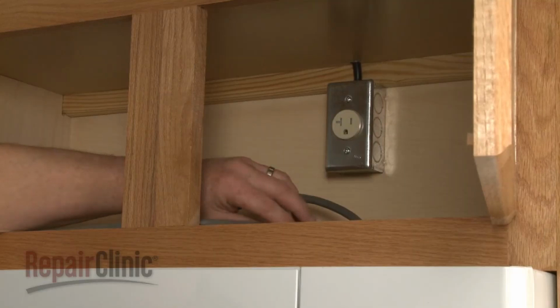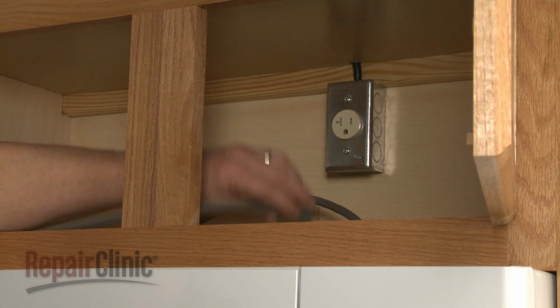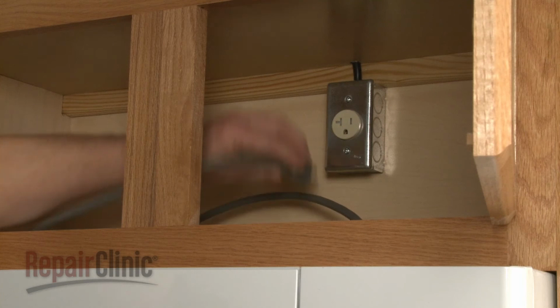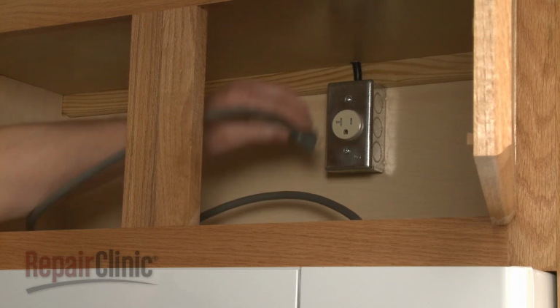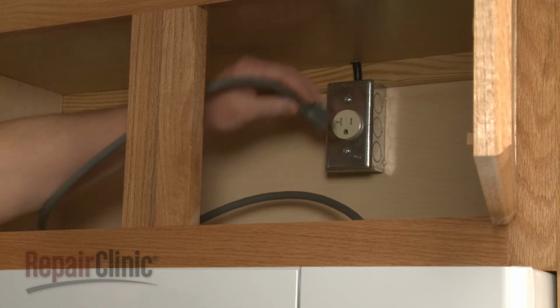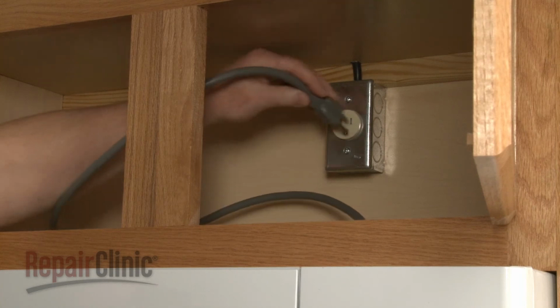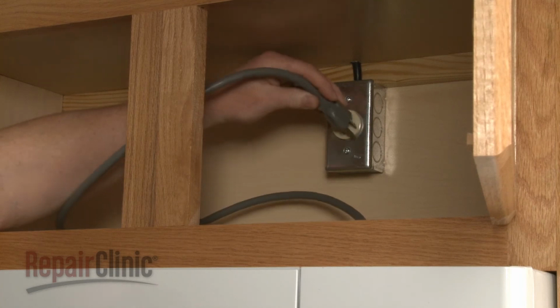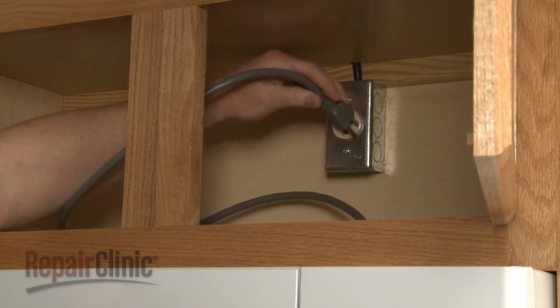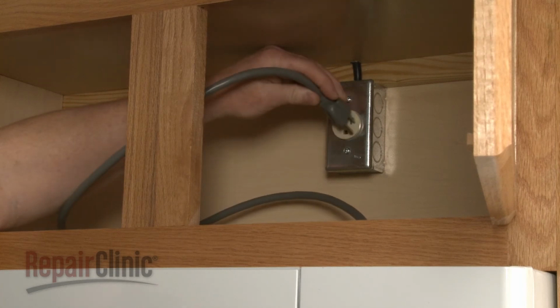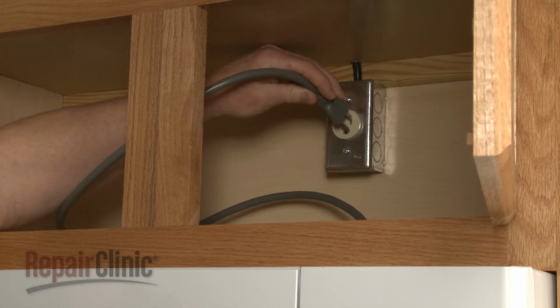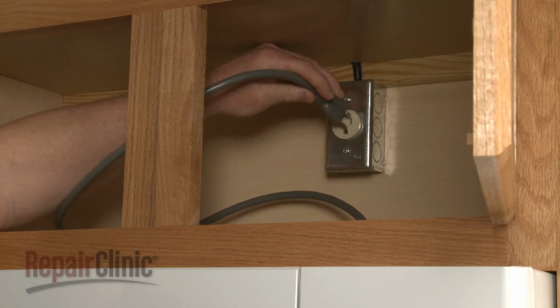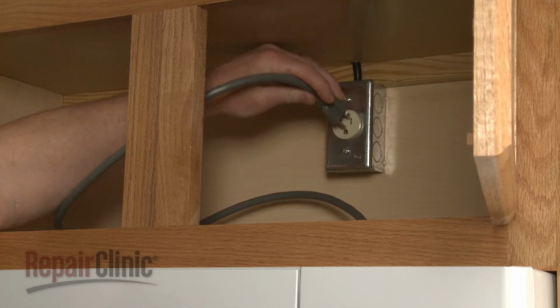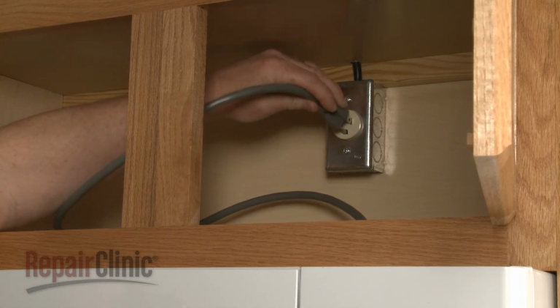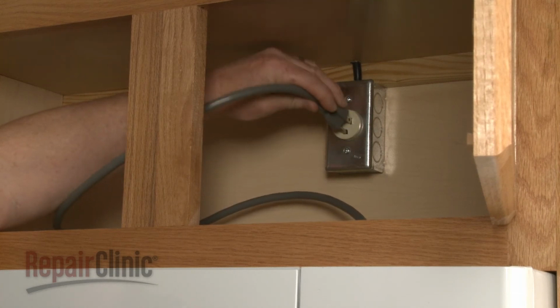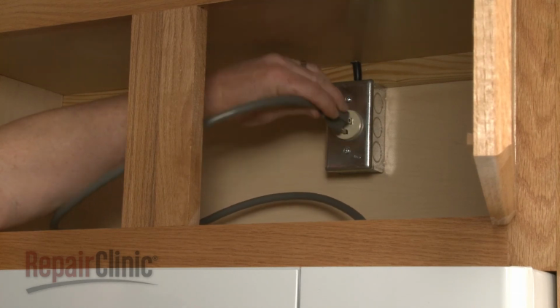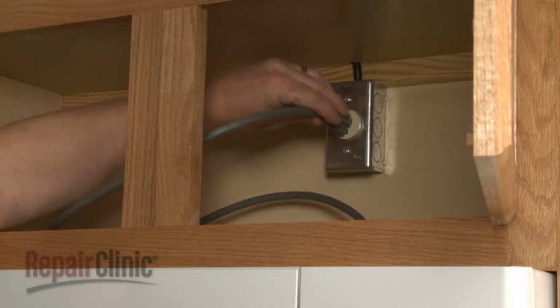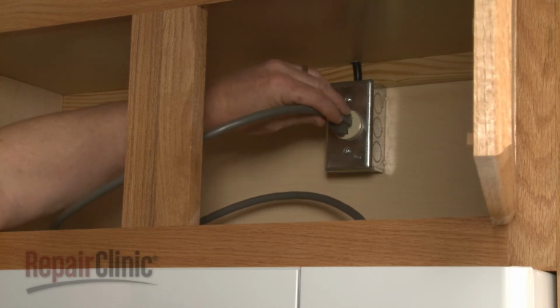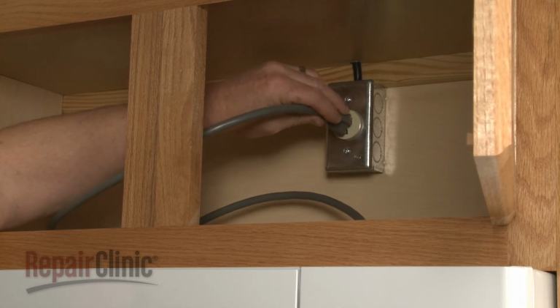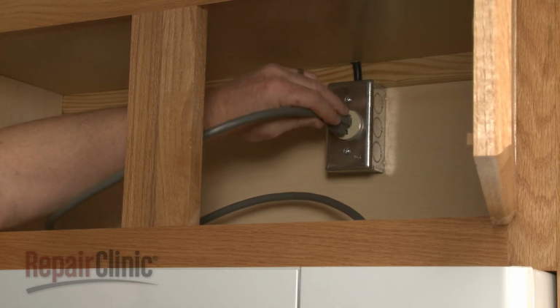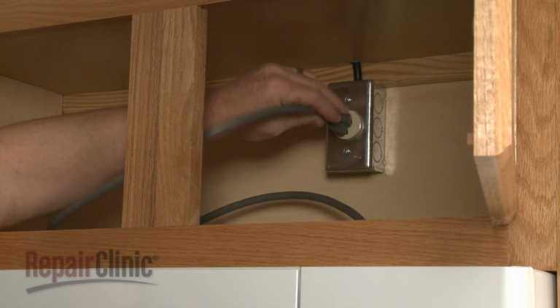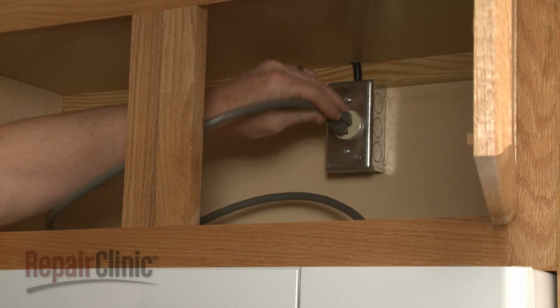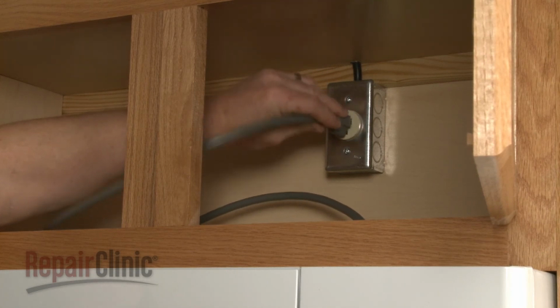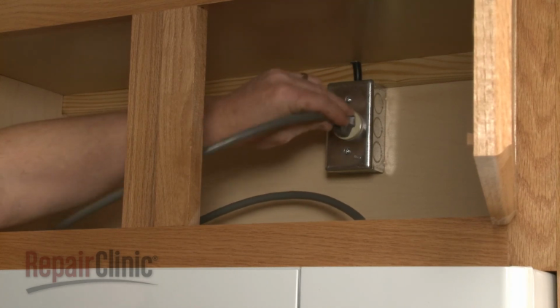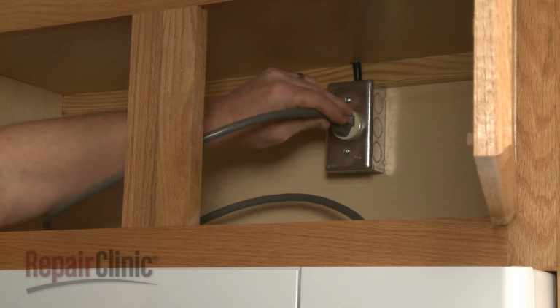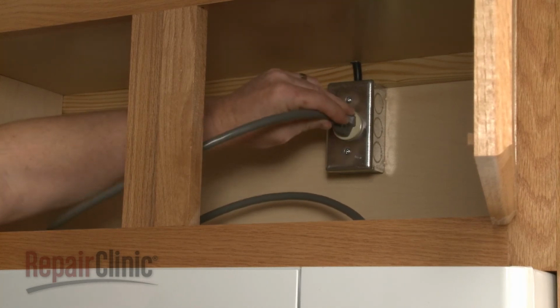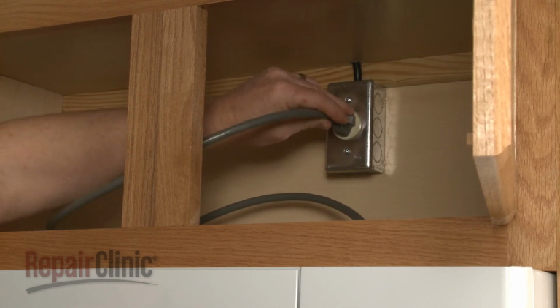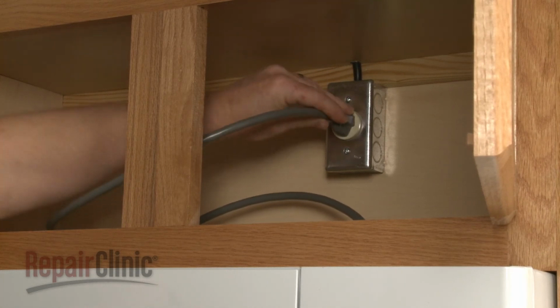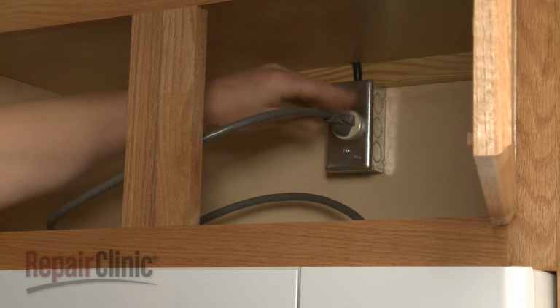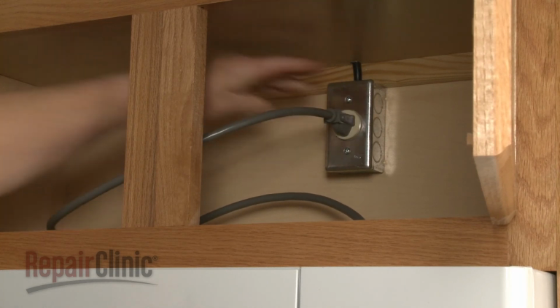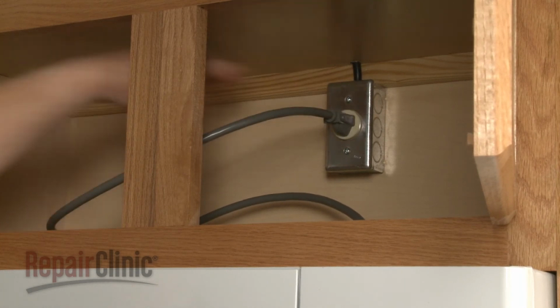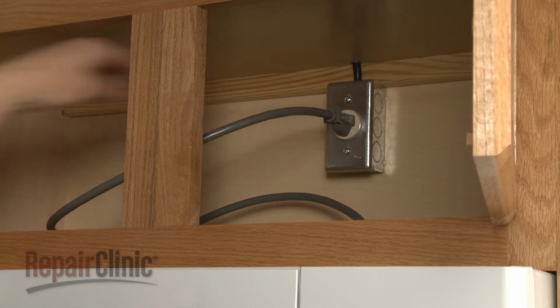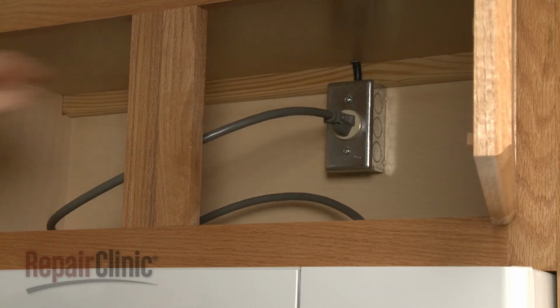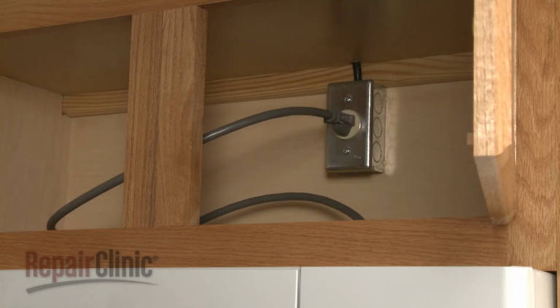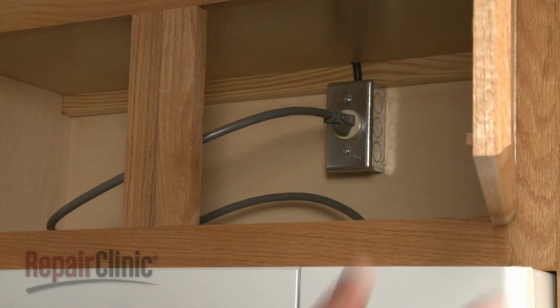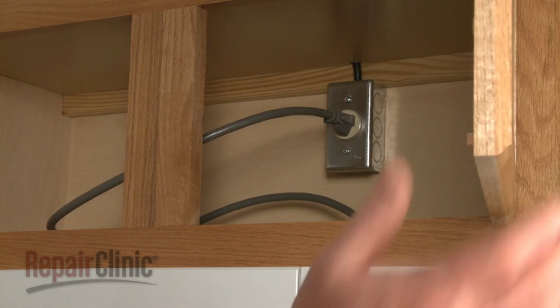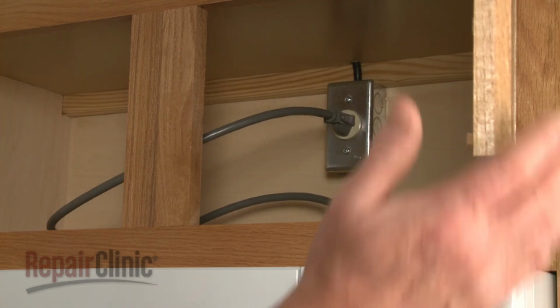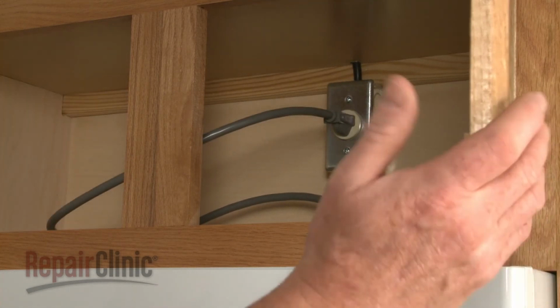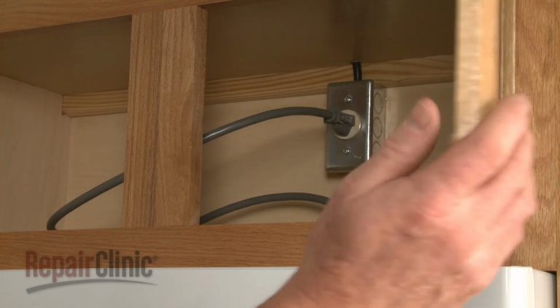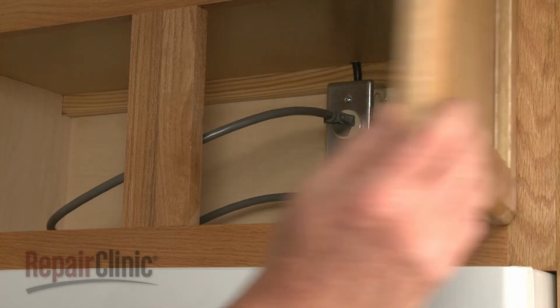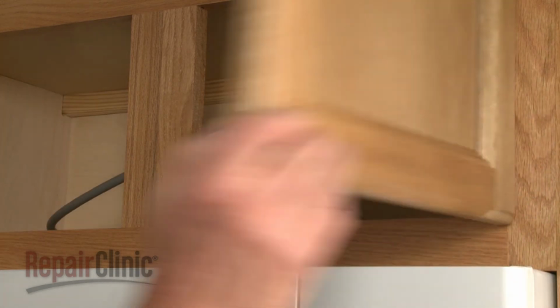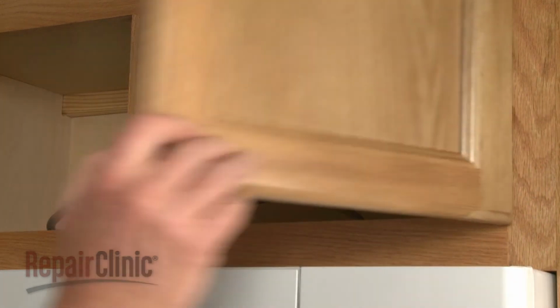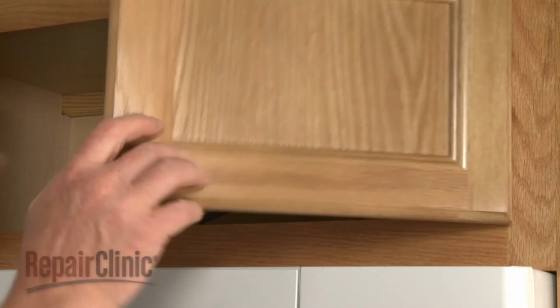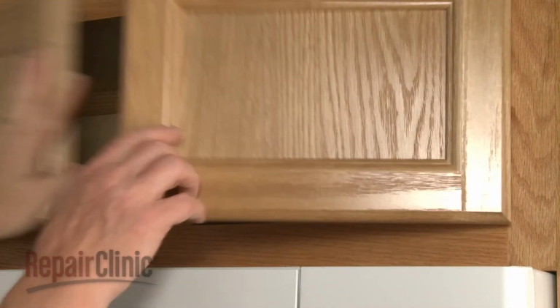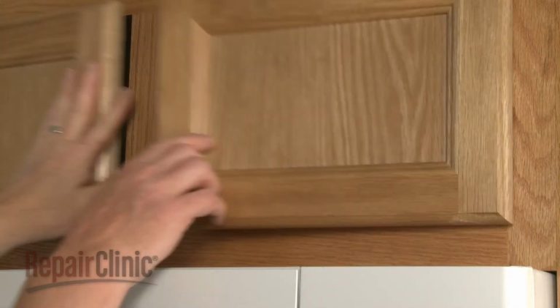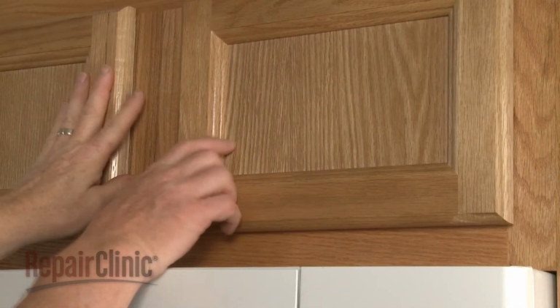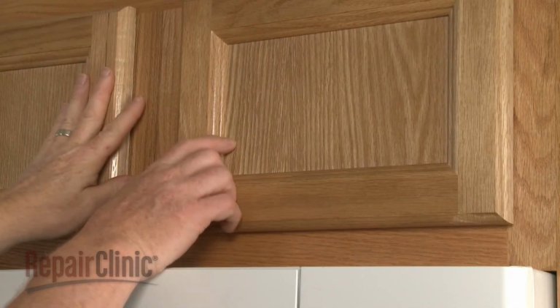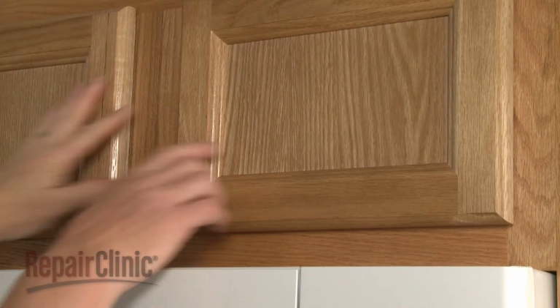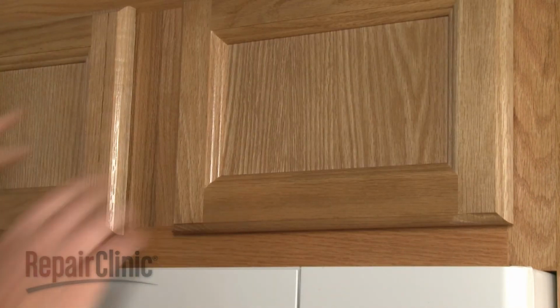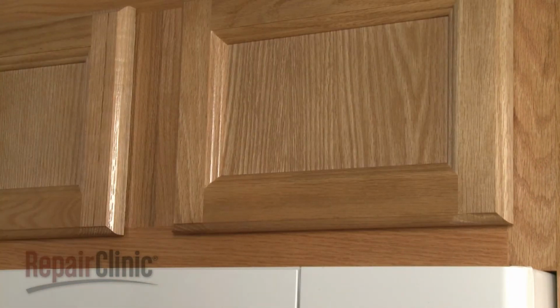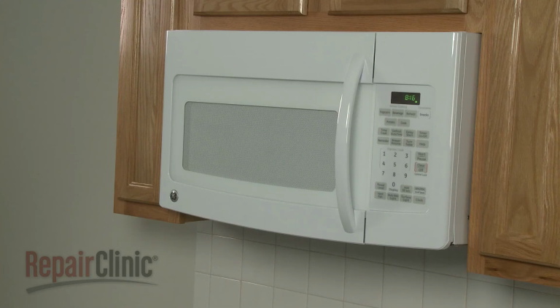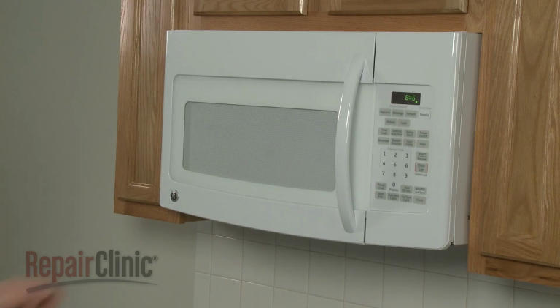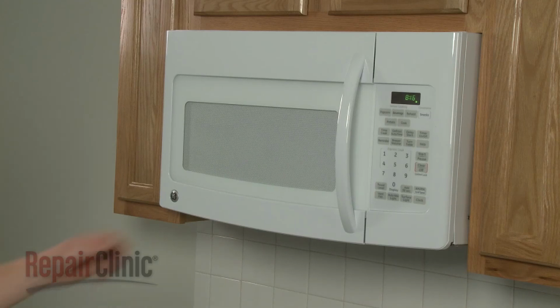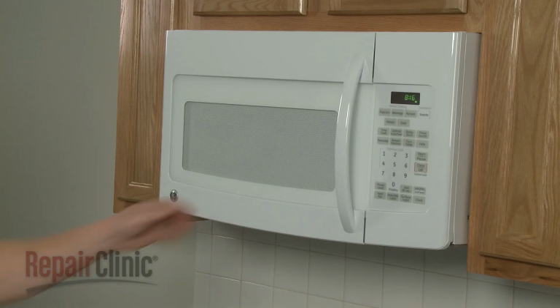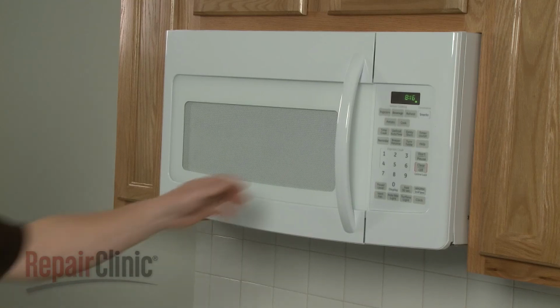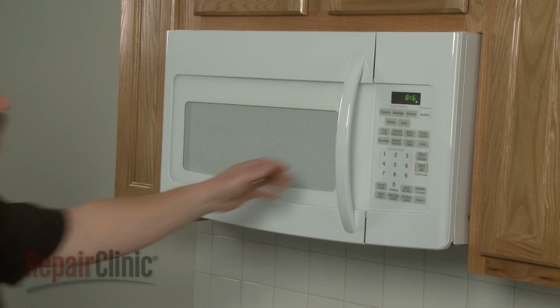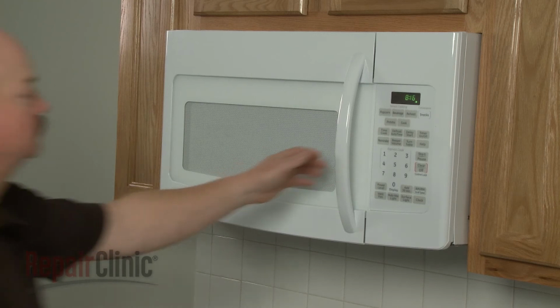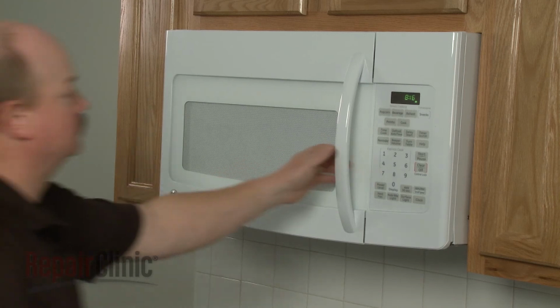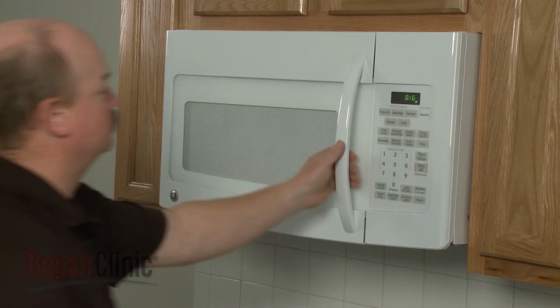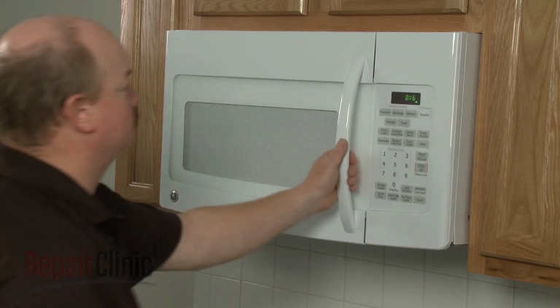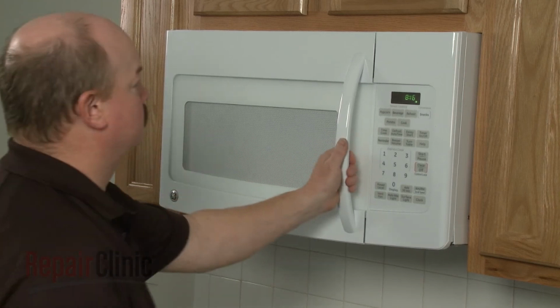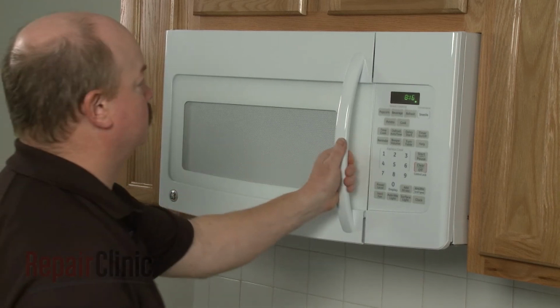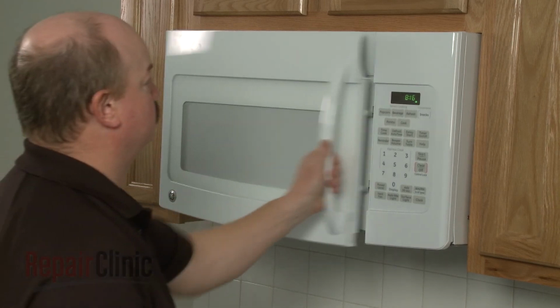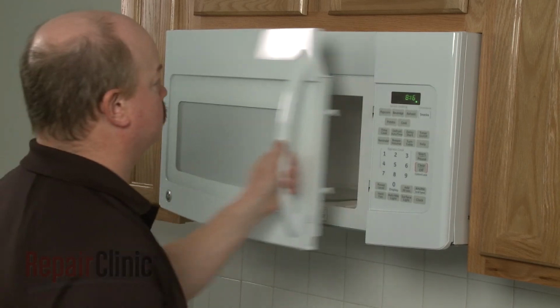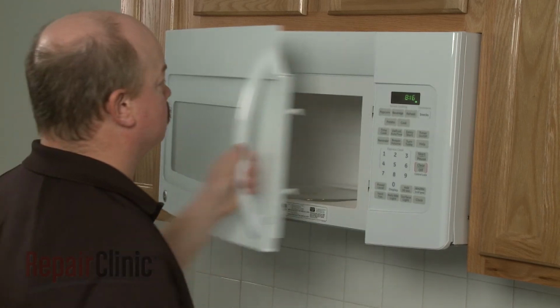You're now ready to plug the power cord back in and confirm that the new light socket works properly.